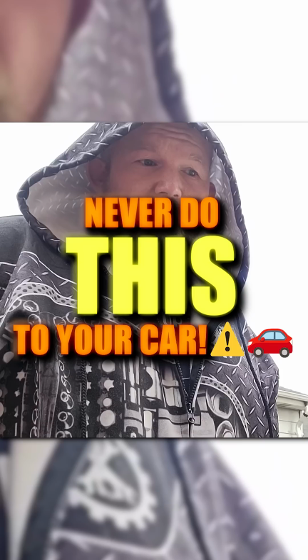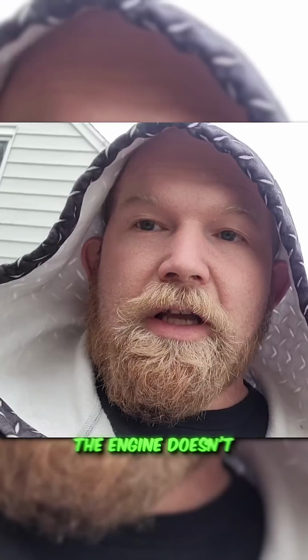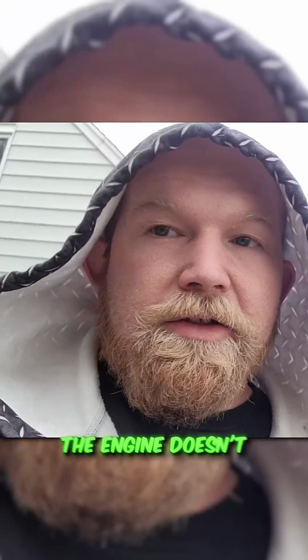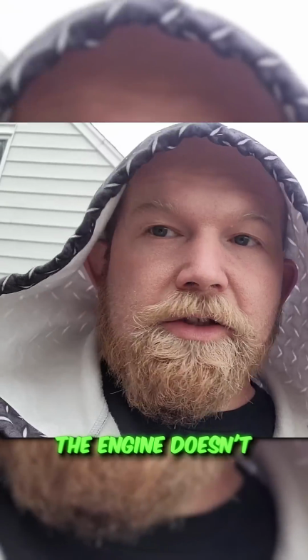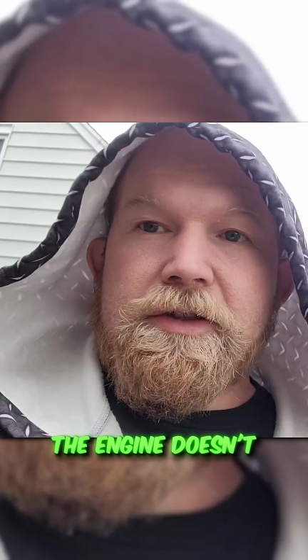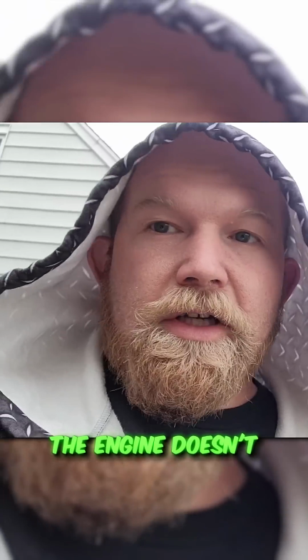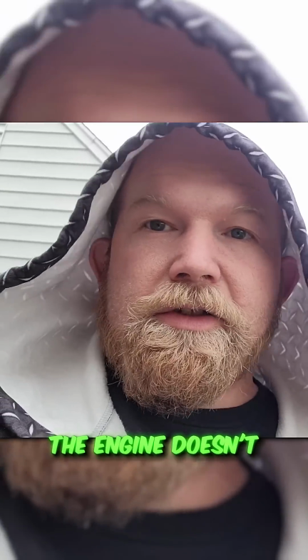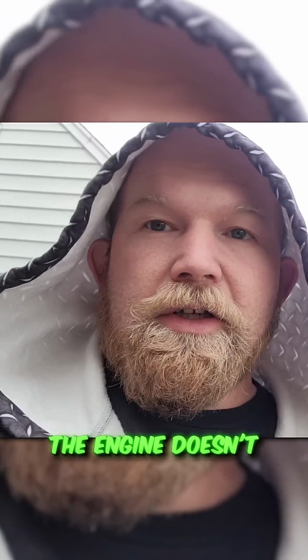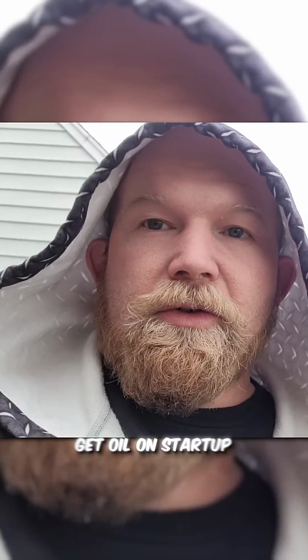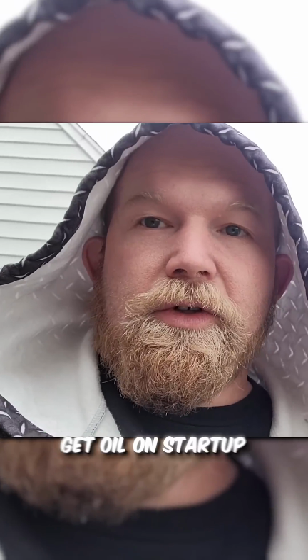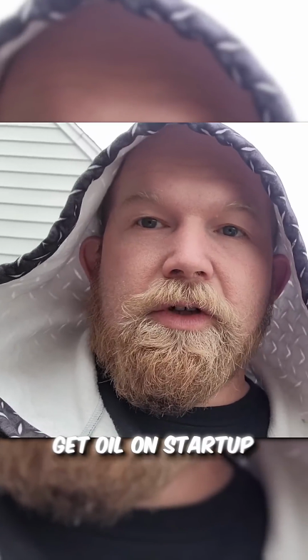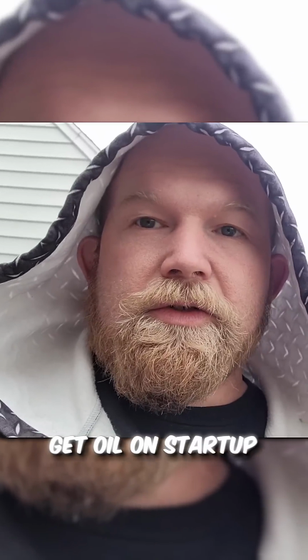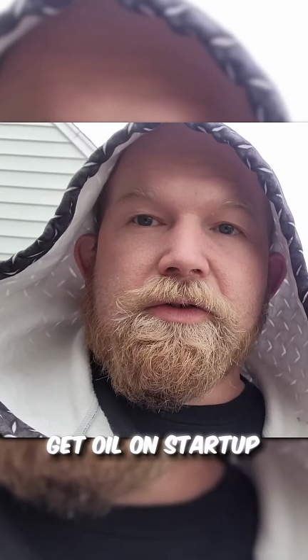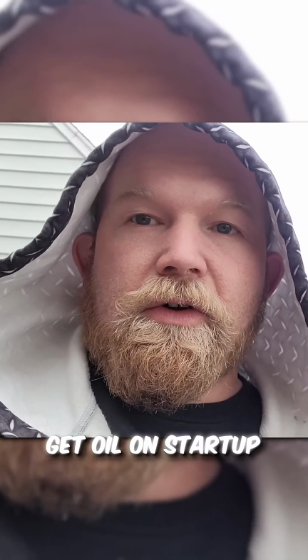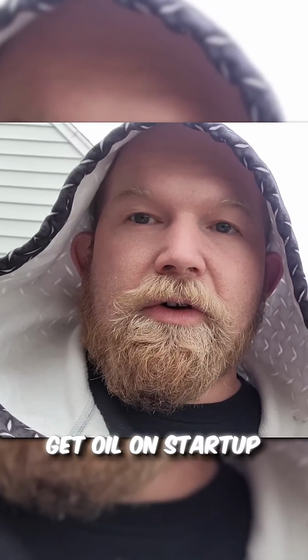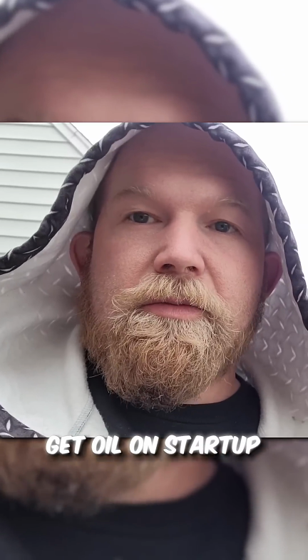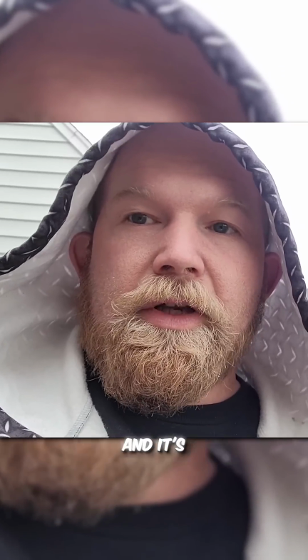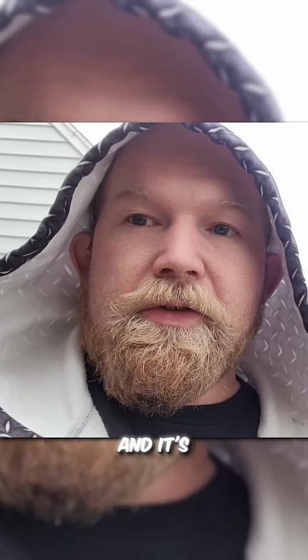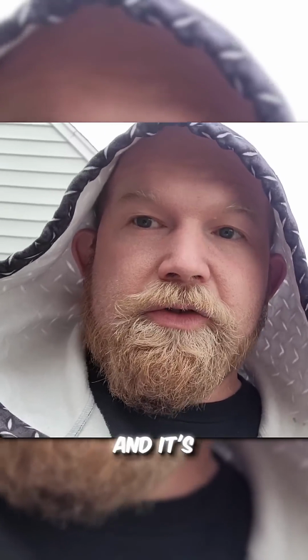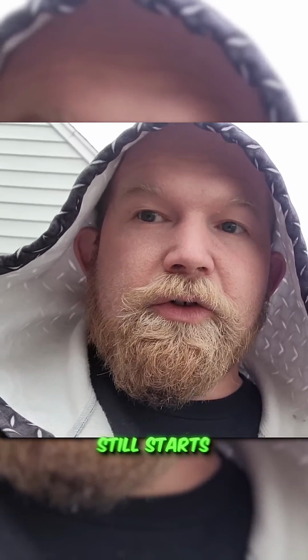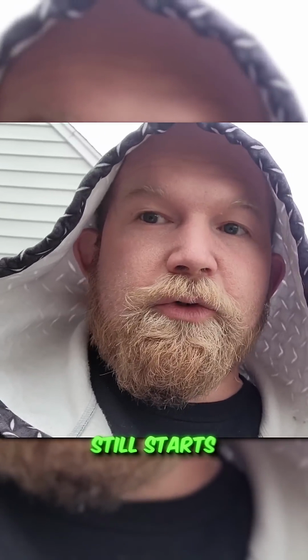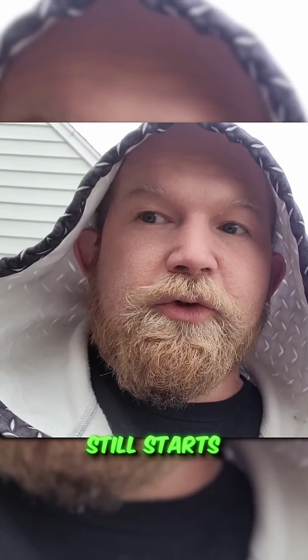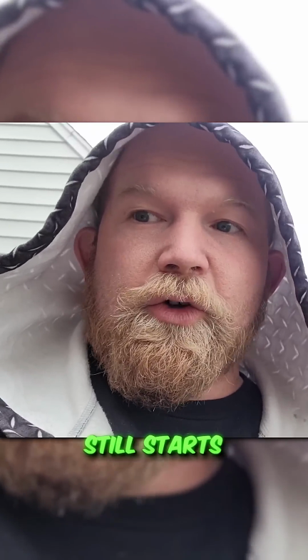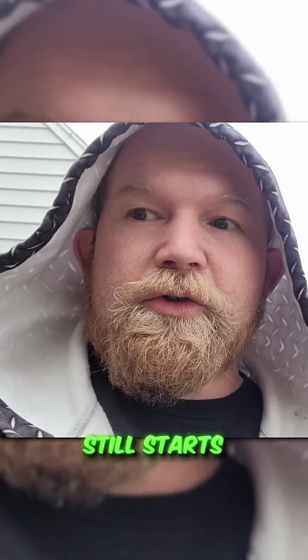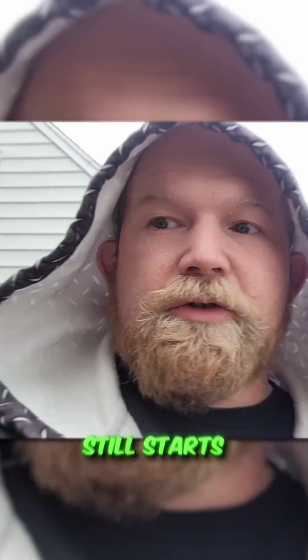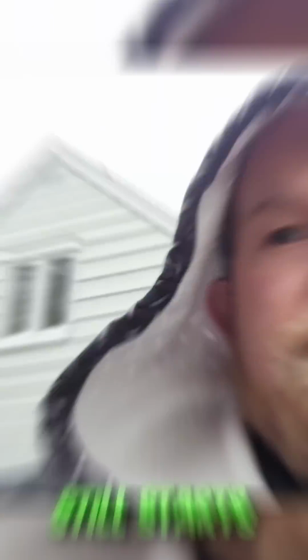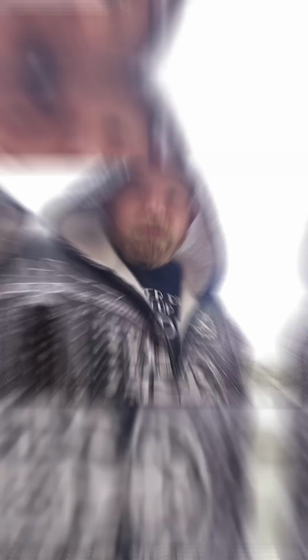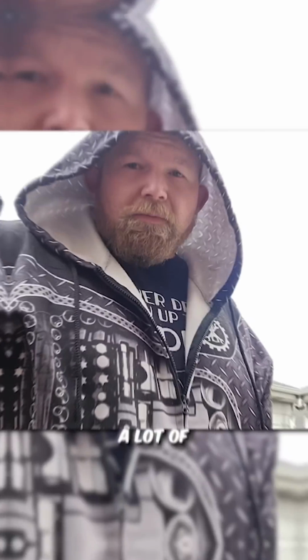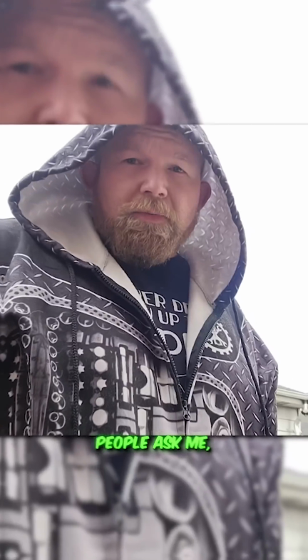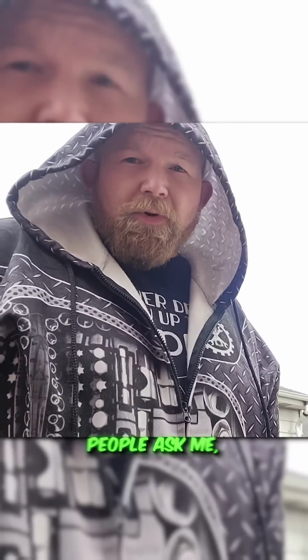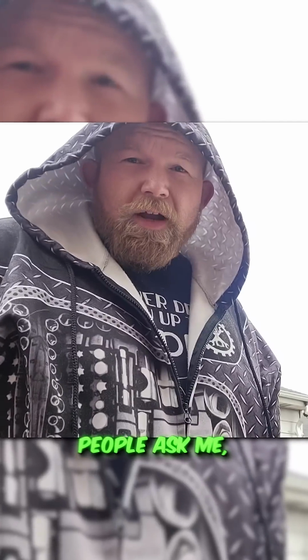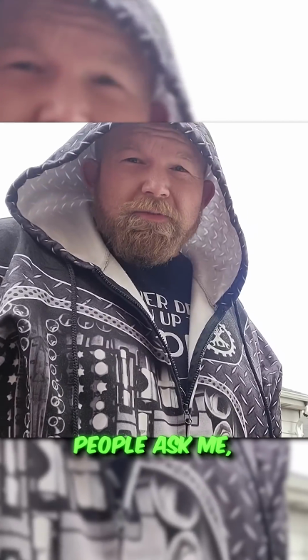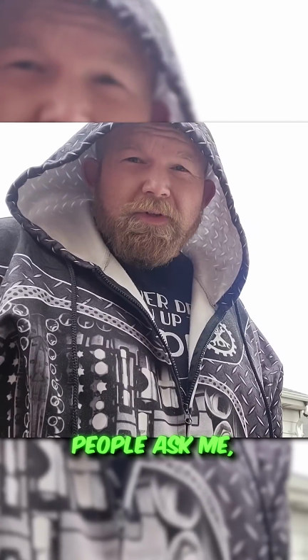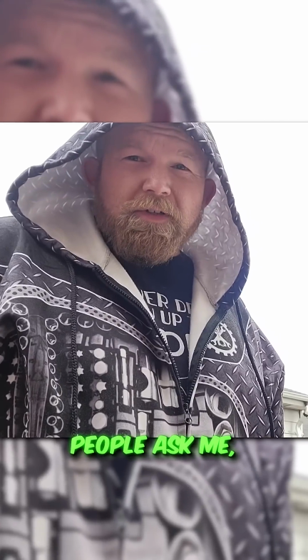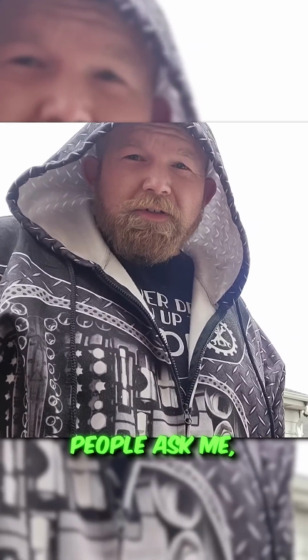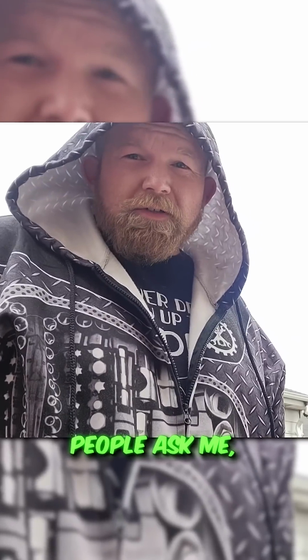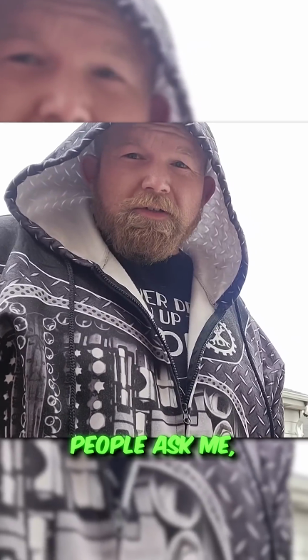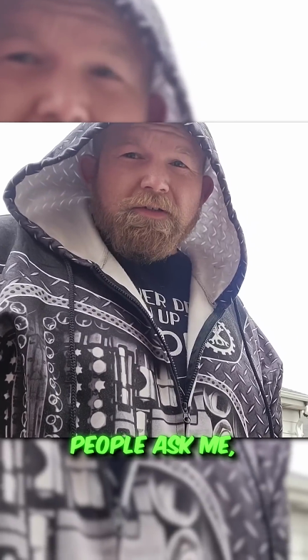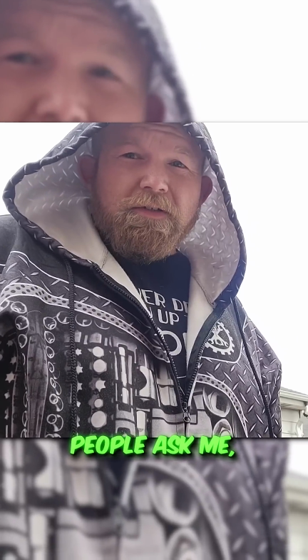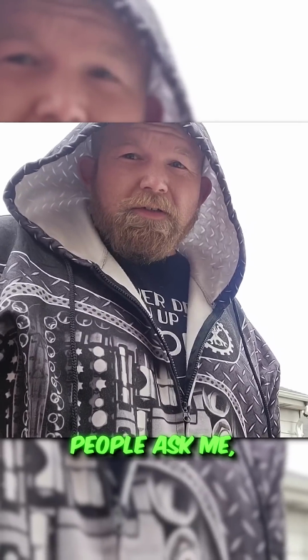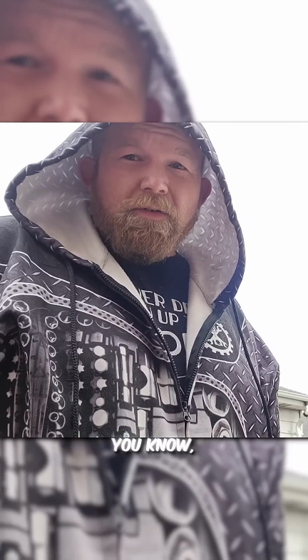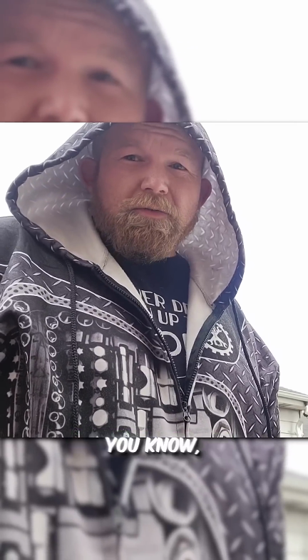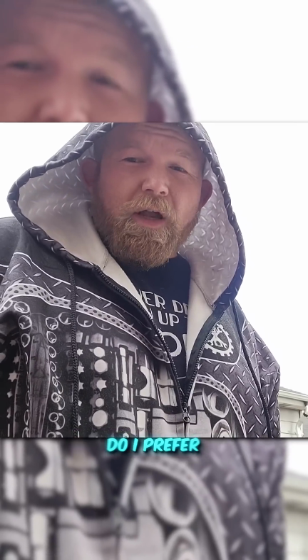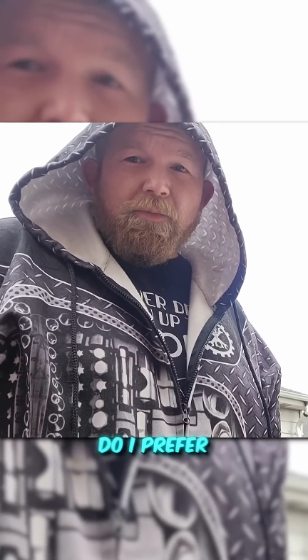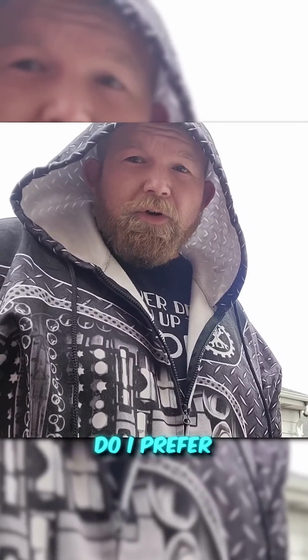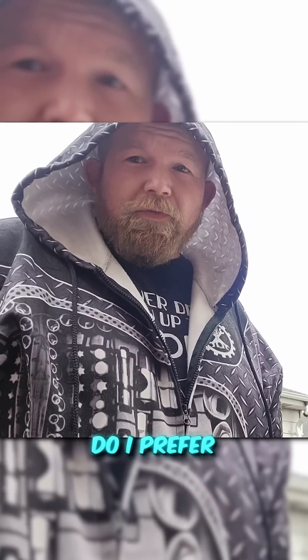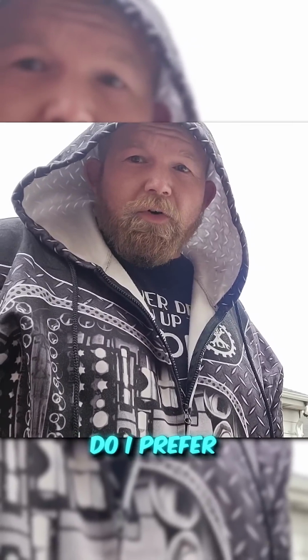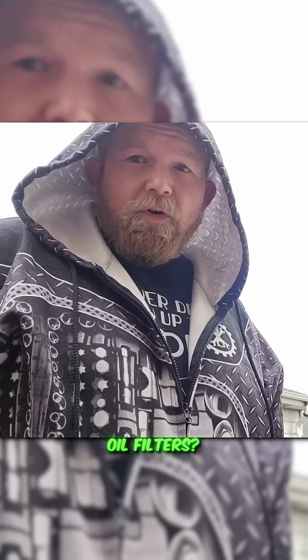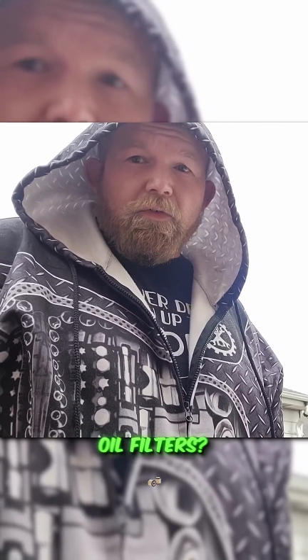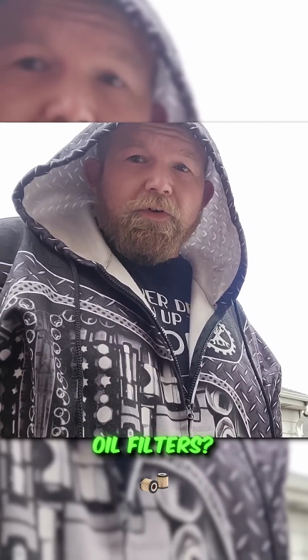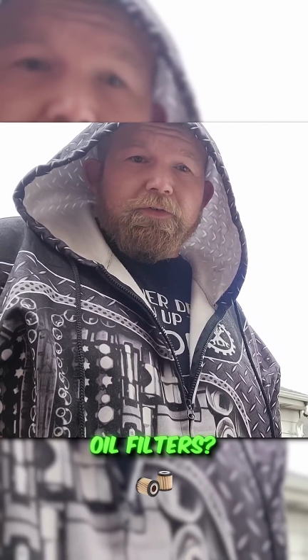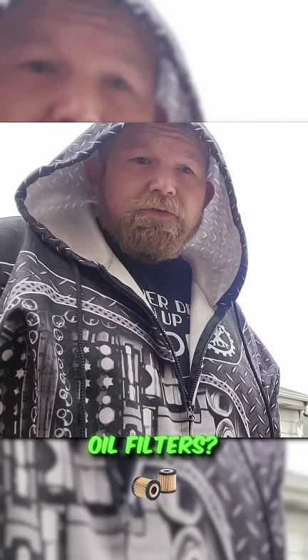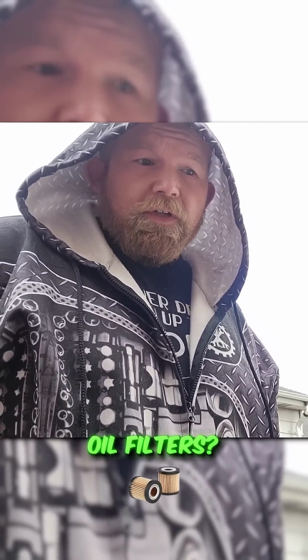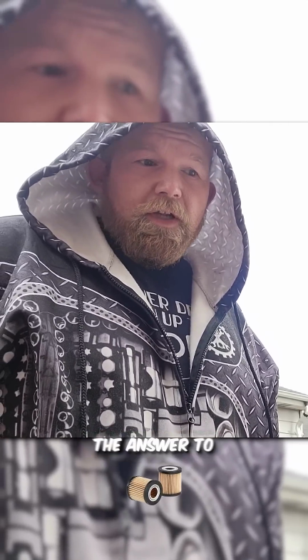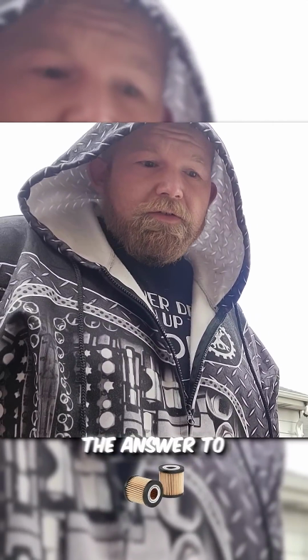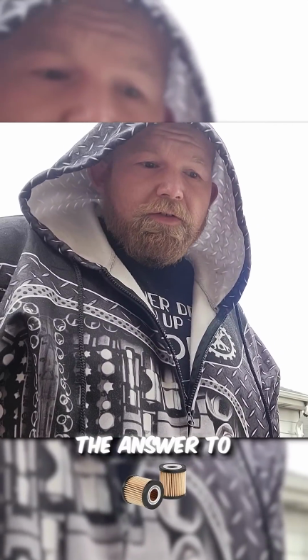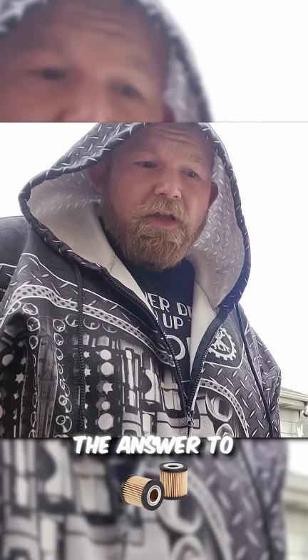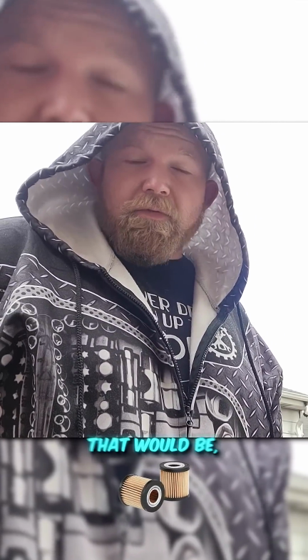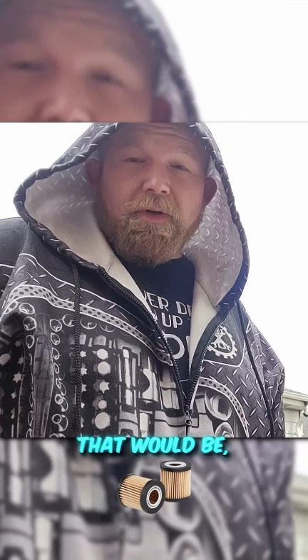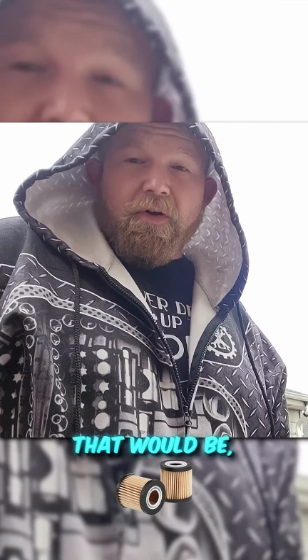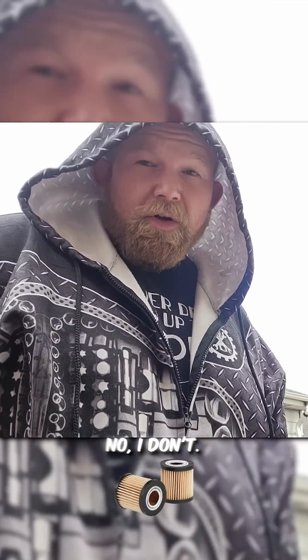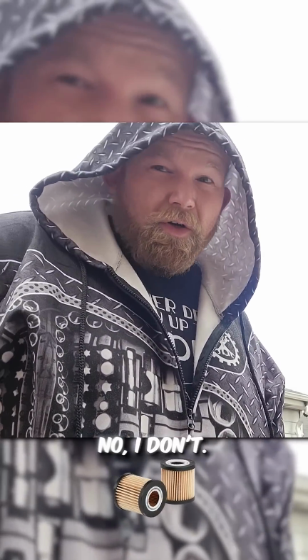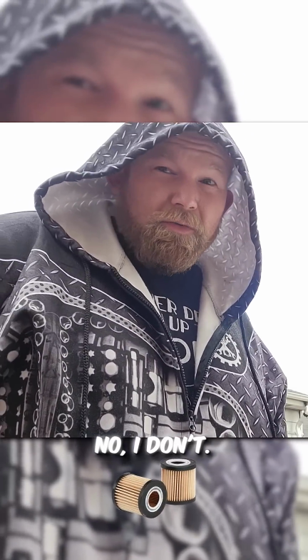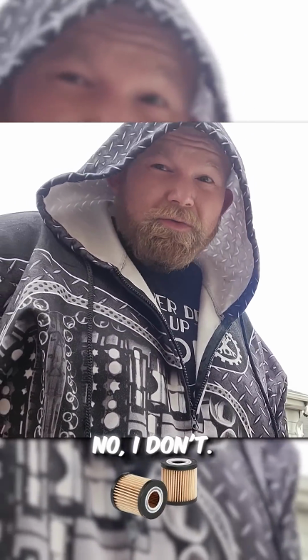The engine doesn't get oil on startup and it still starts. A lot of people ask me, do I pre-fill oil filters? The answer to that would be no, I don't.